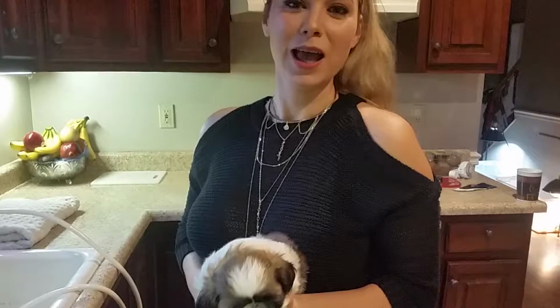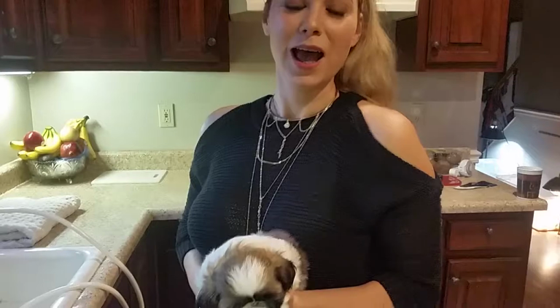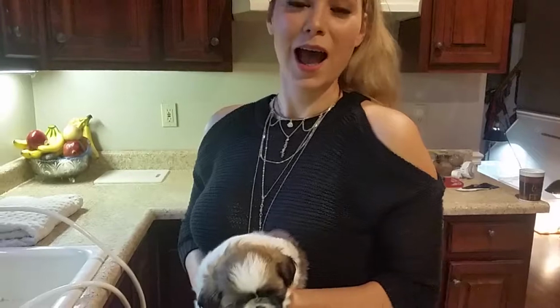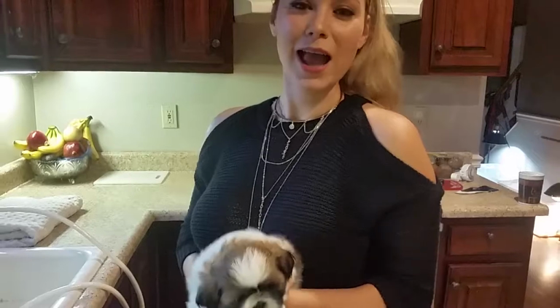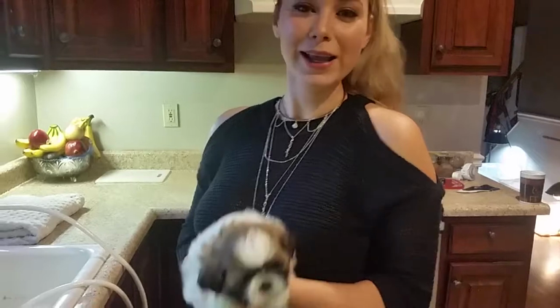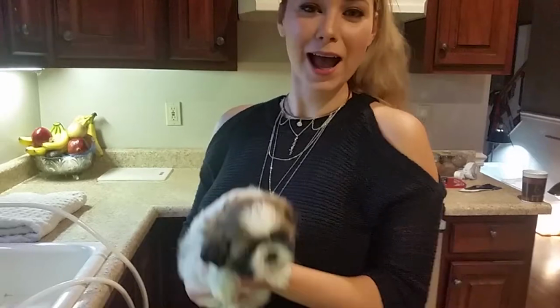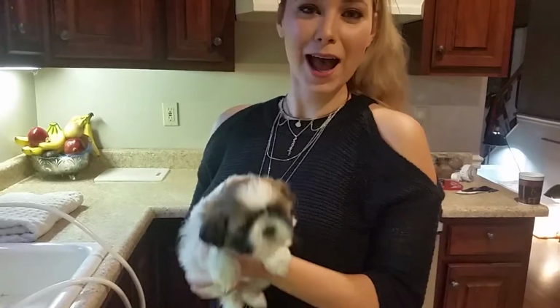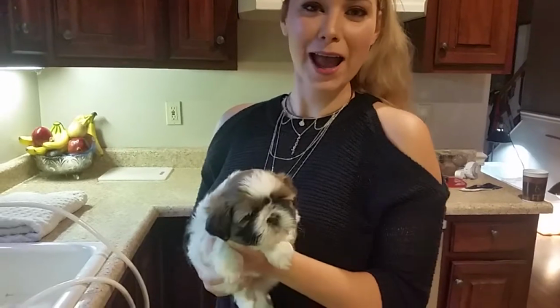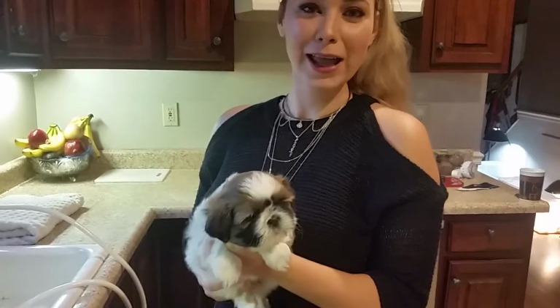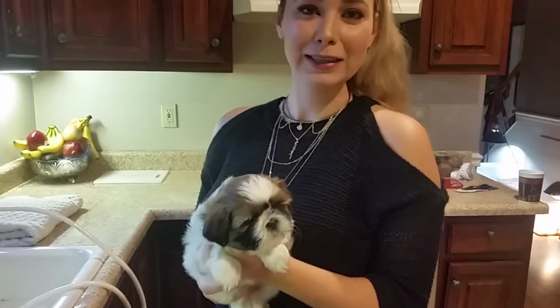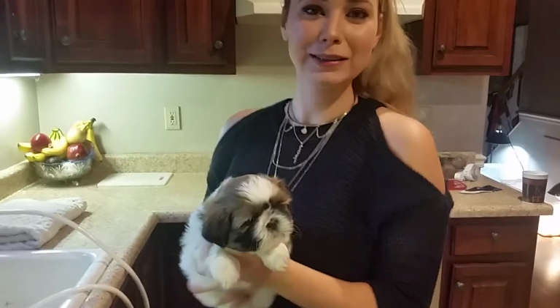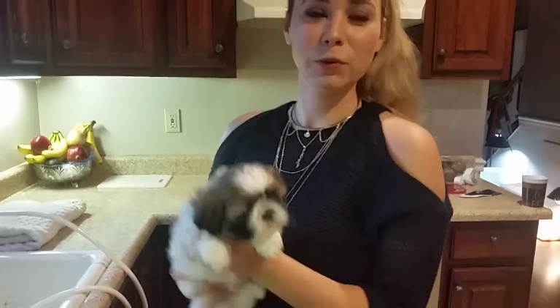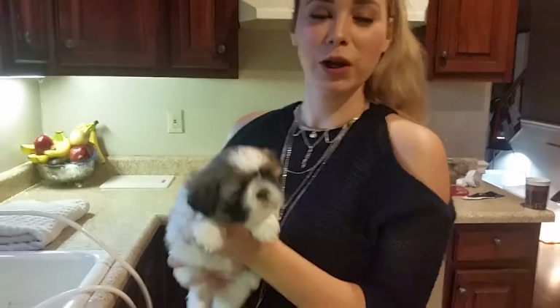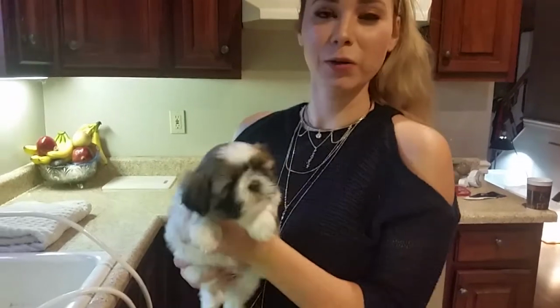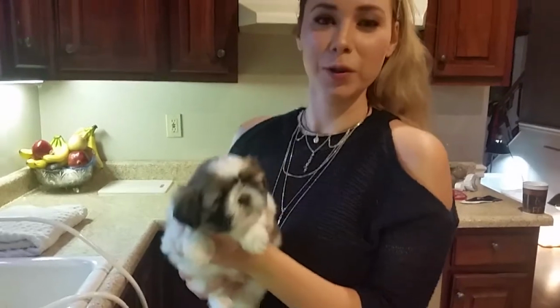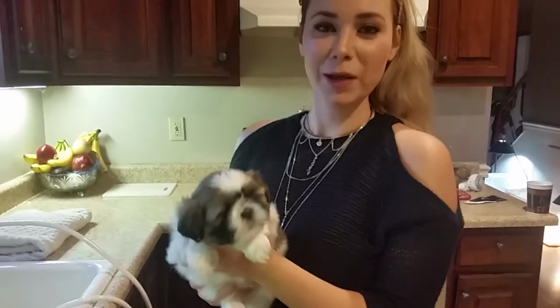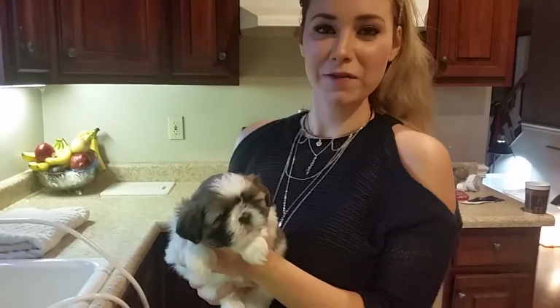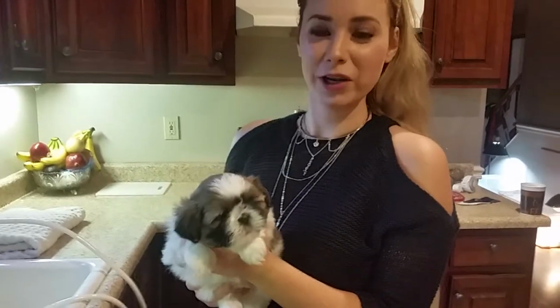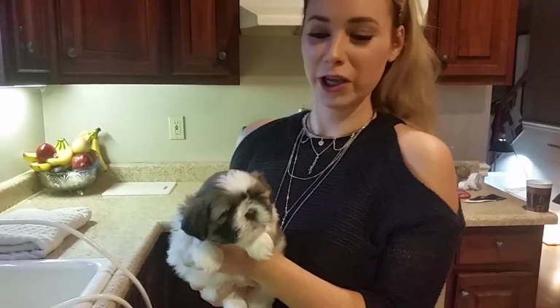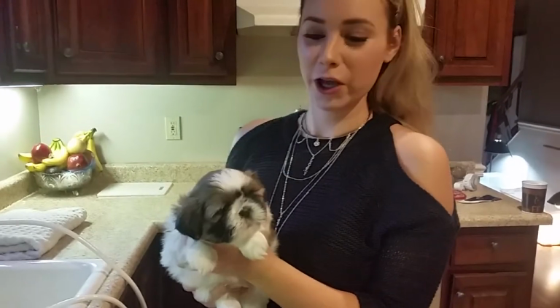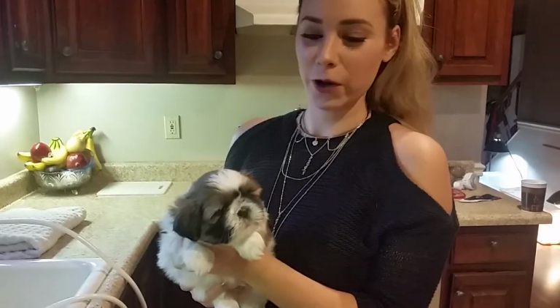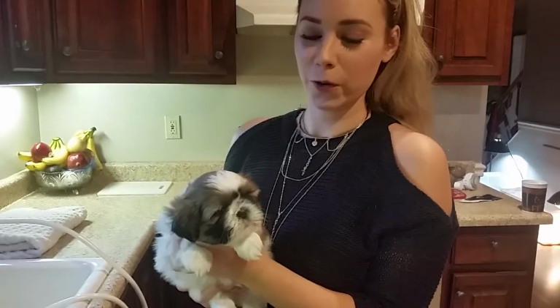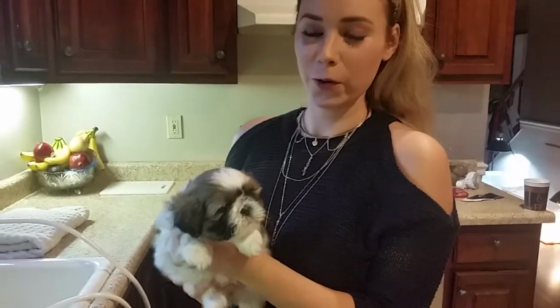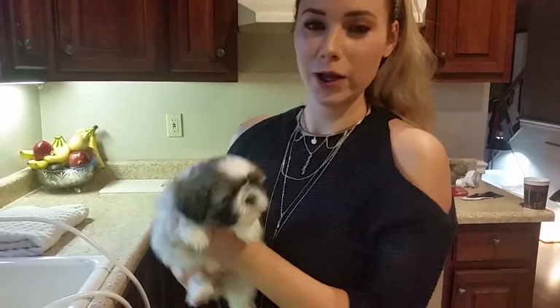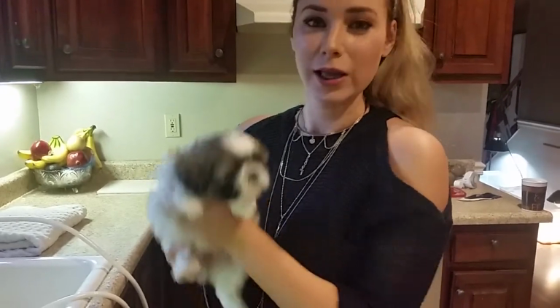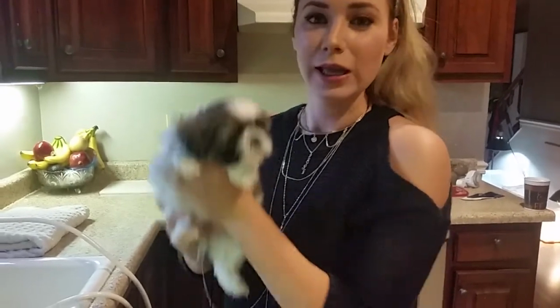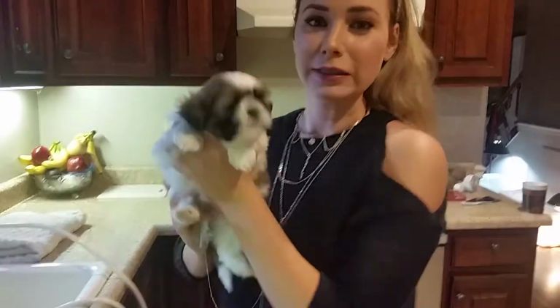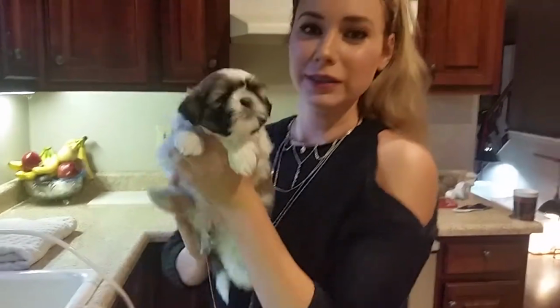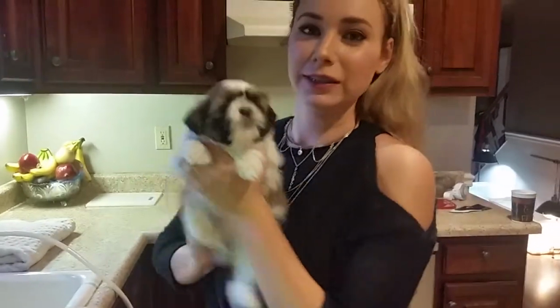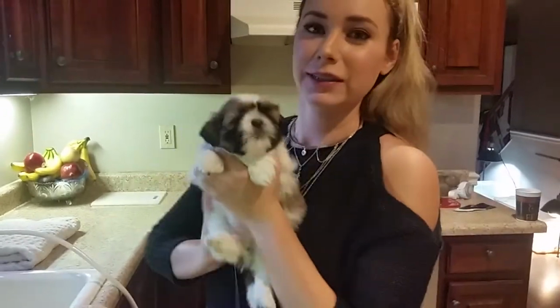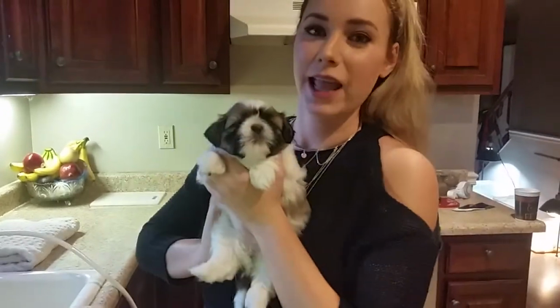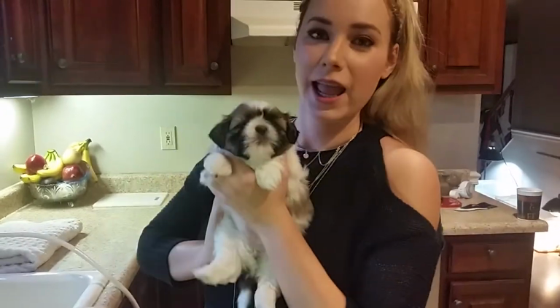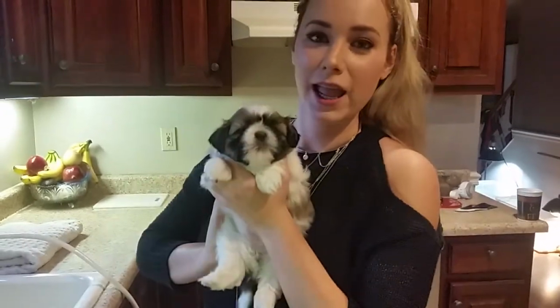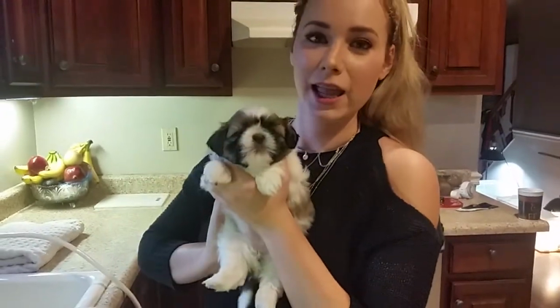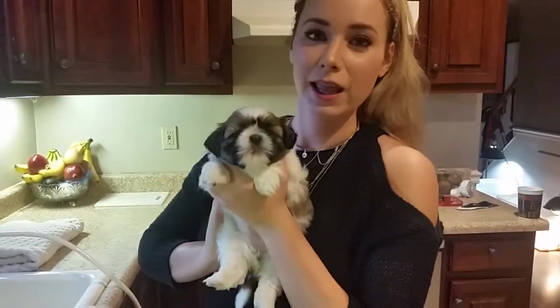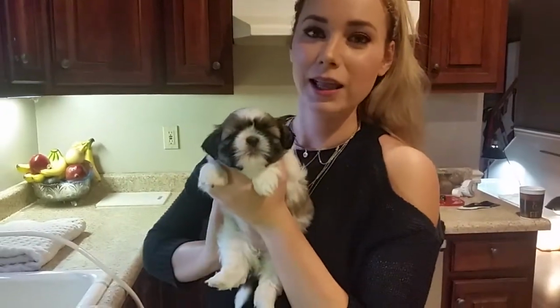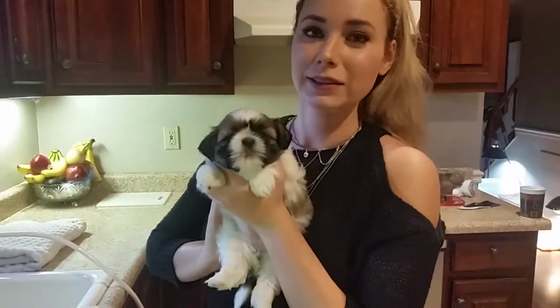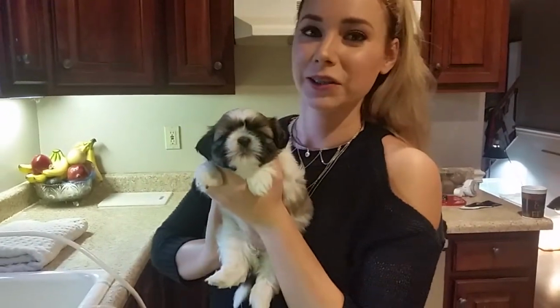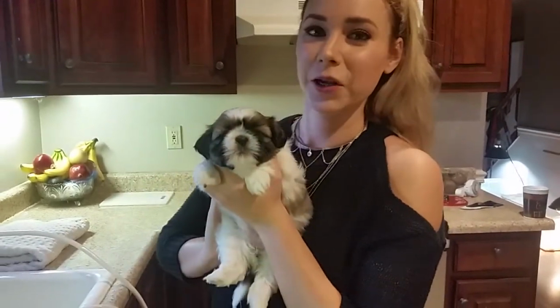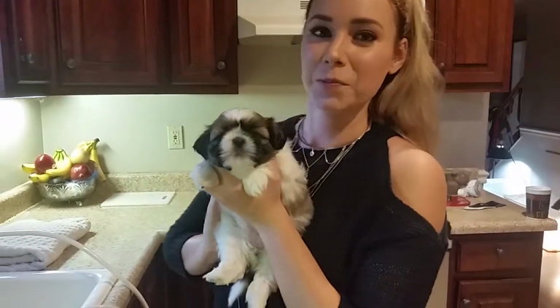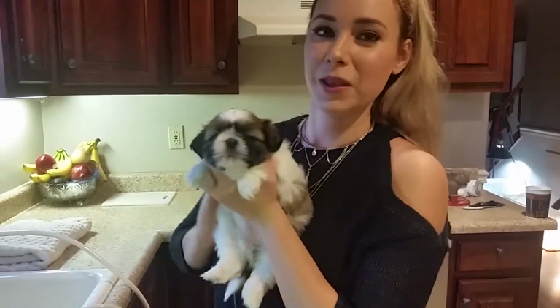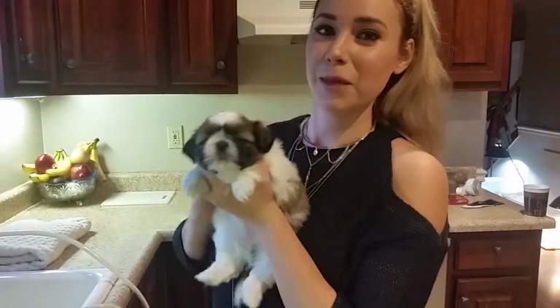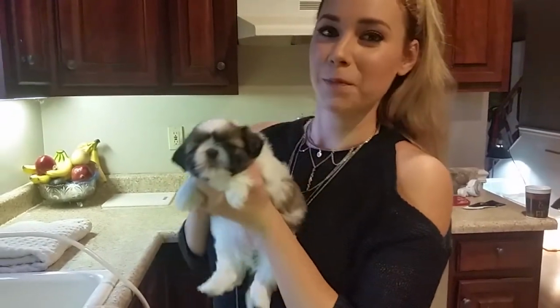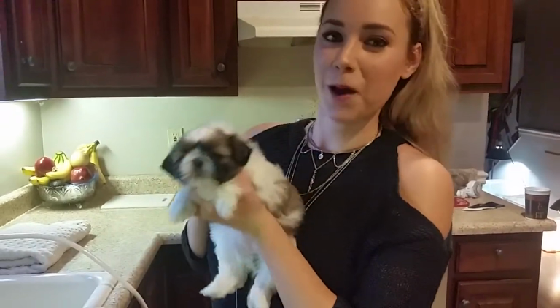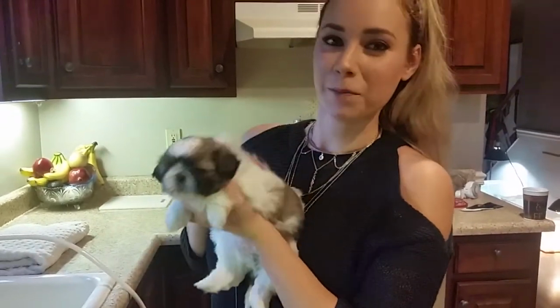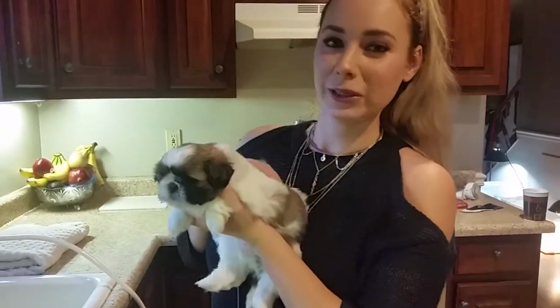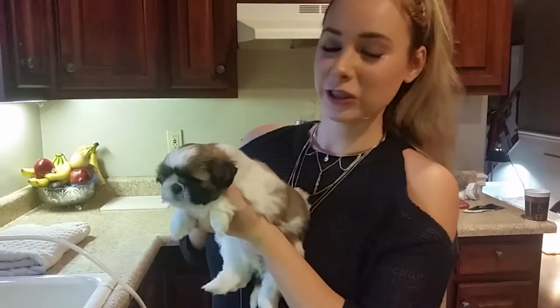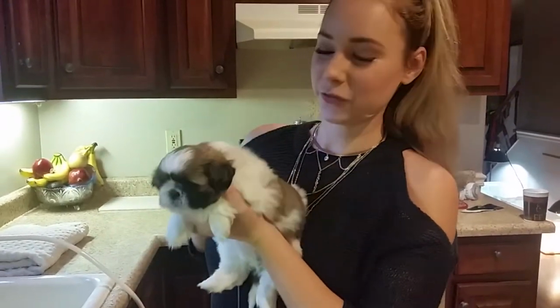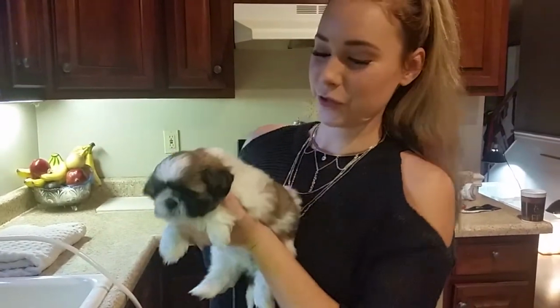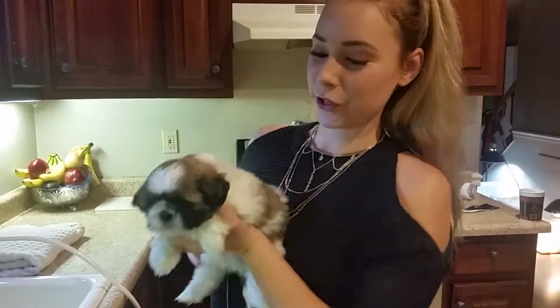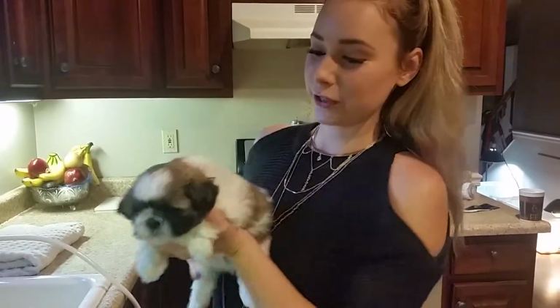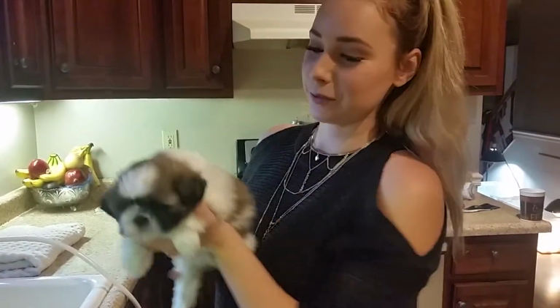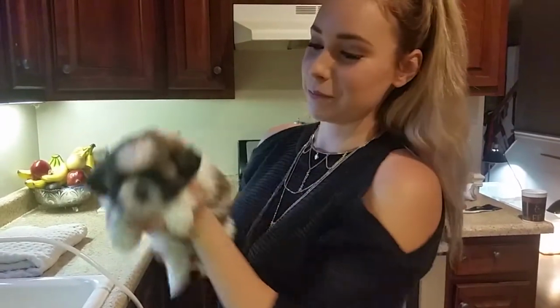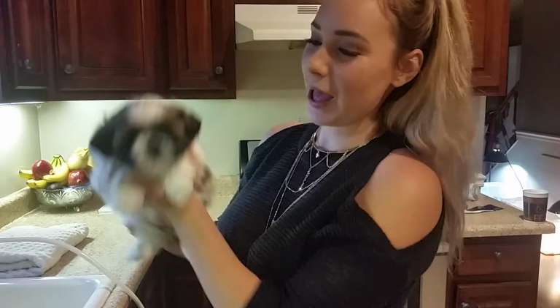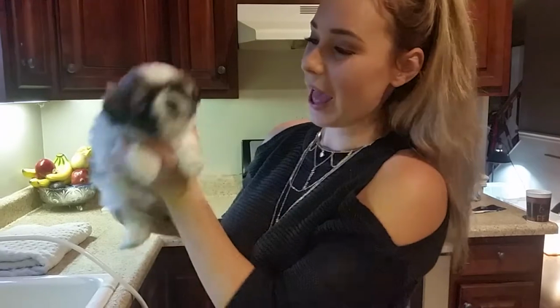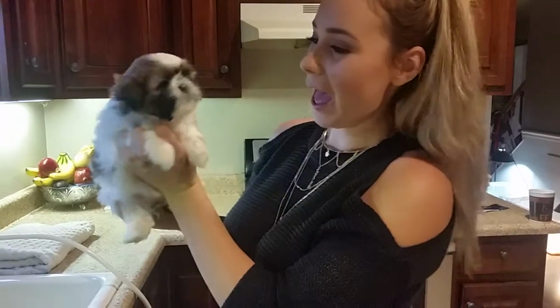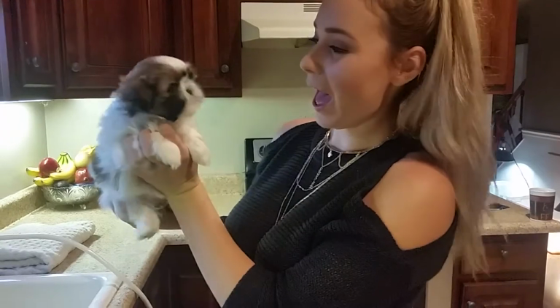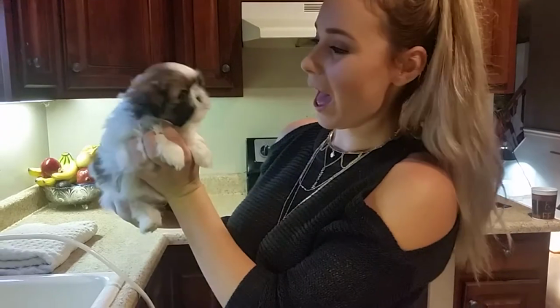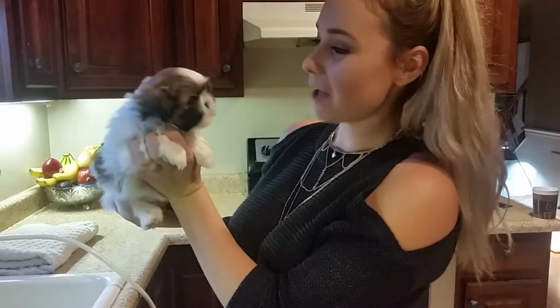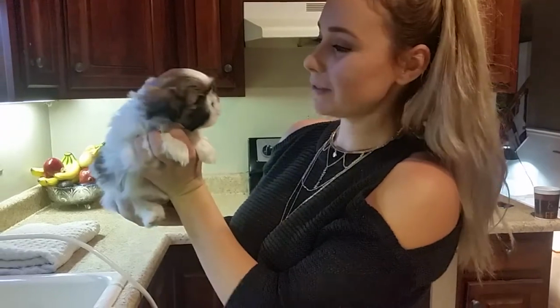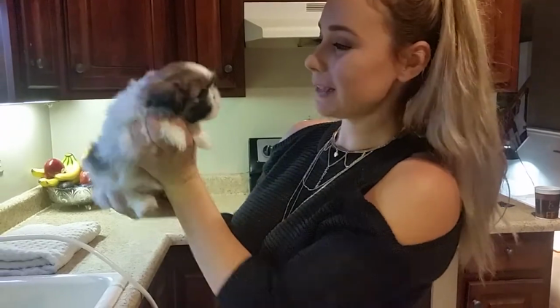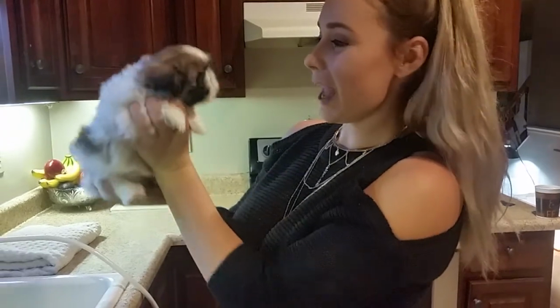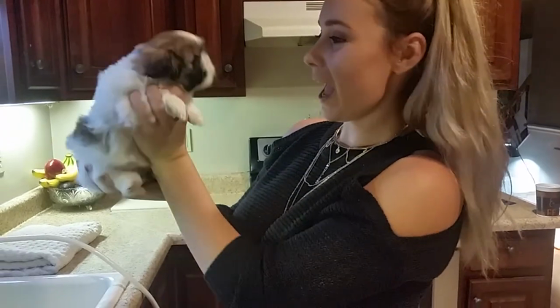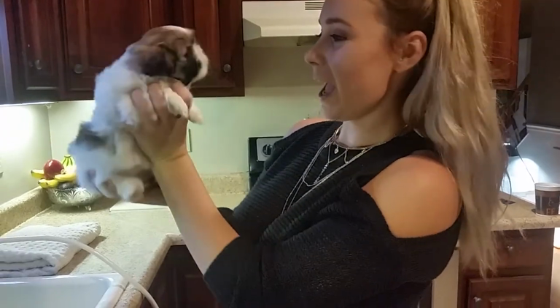Hi guys, welcome to my video. Today is going to be the puppy's first bath. Yay!